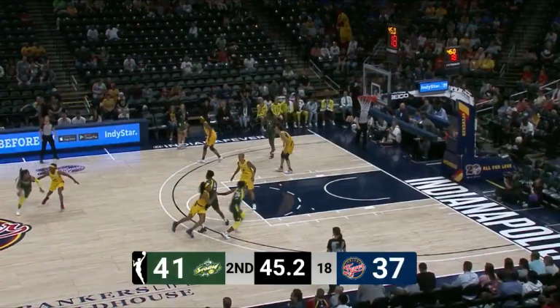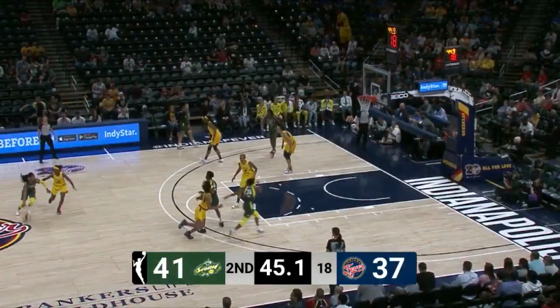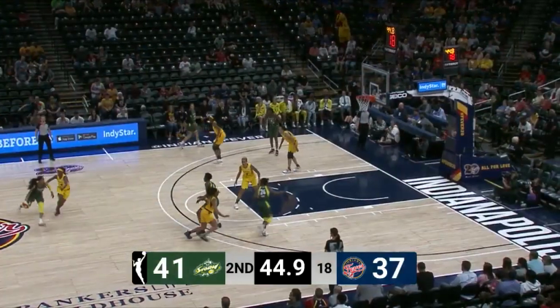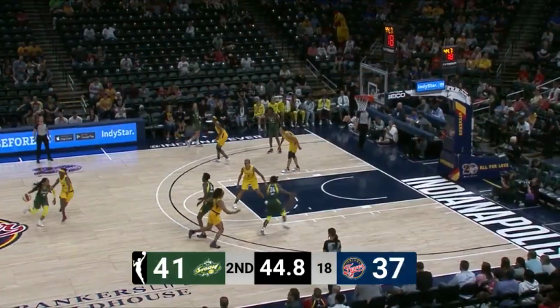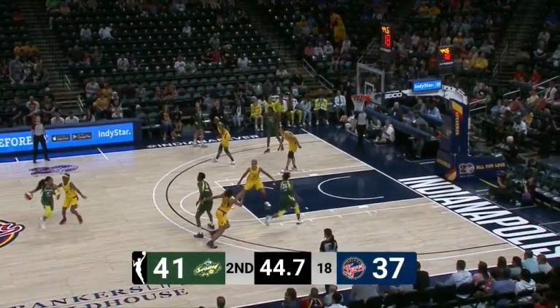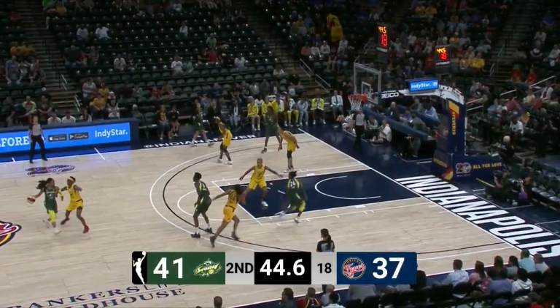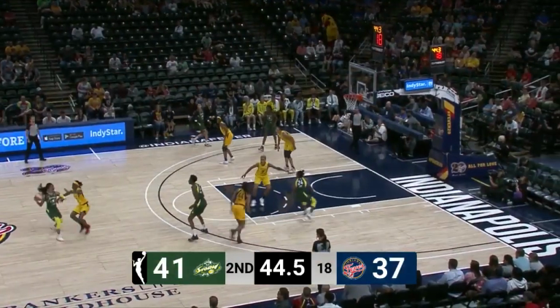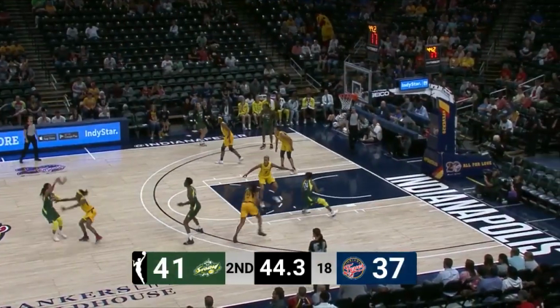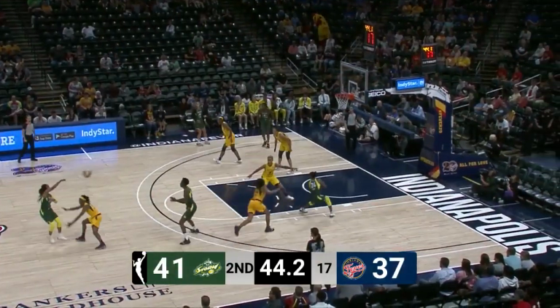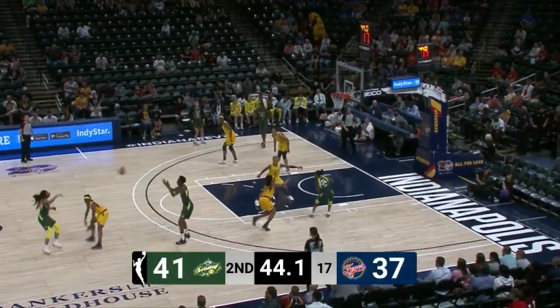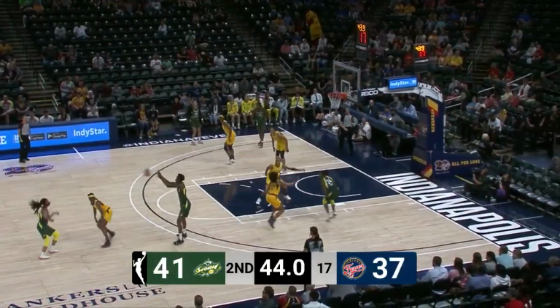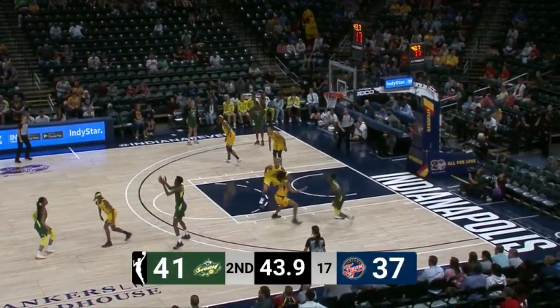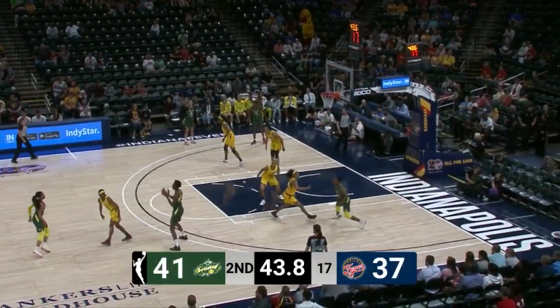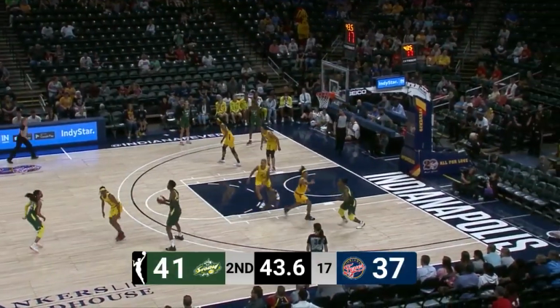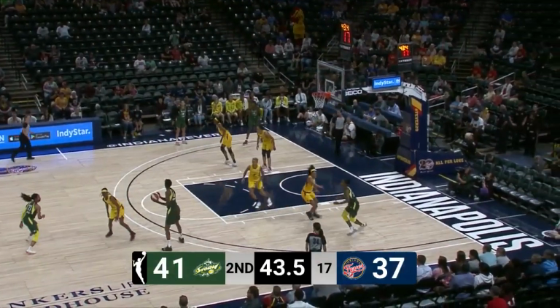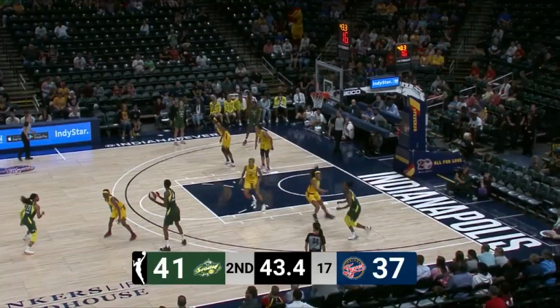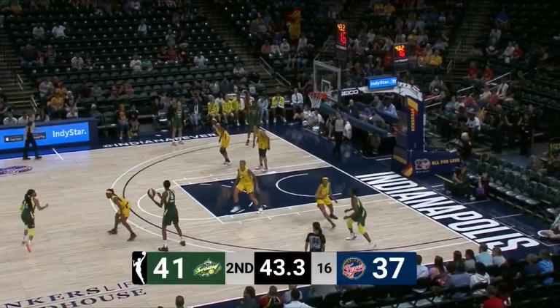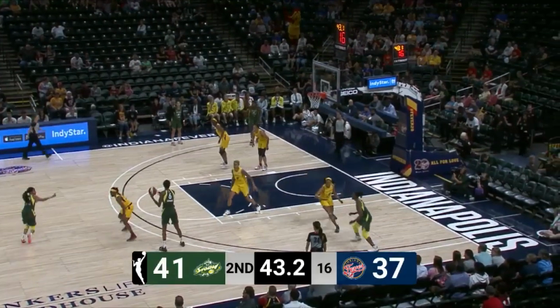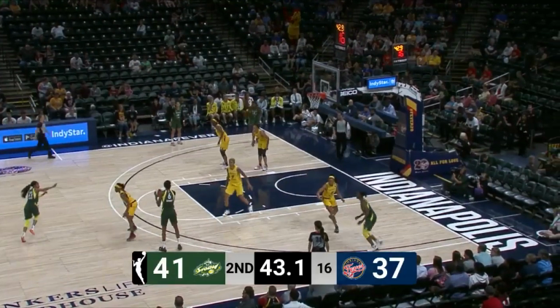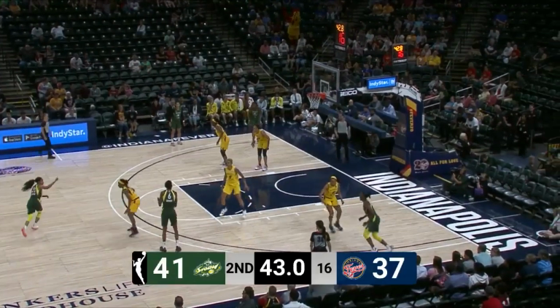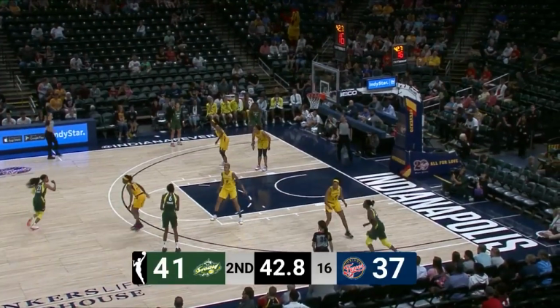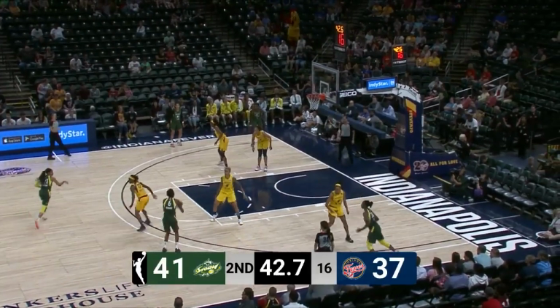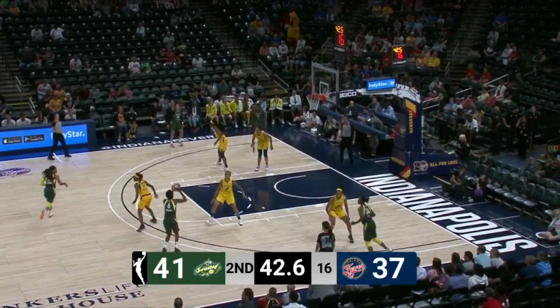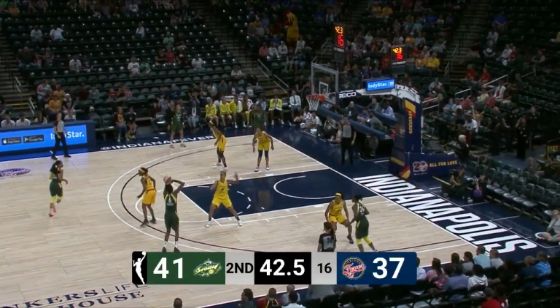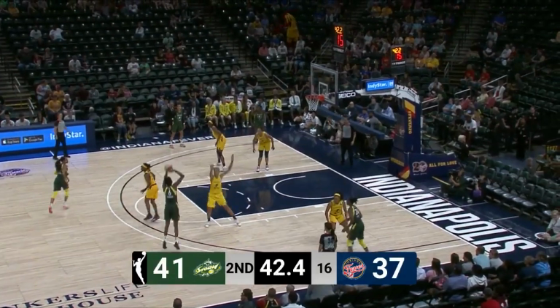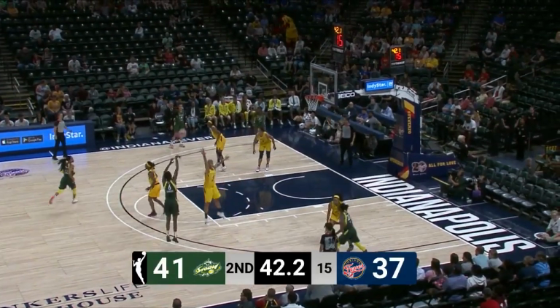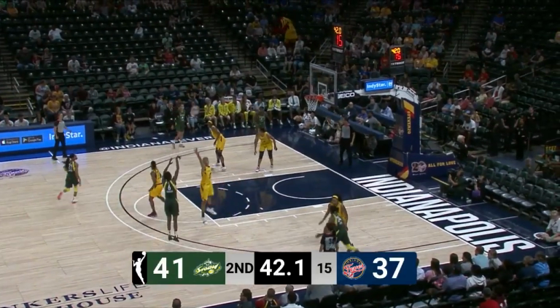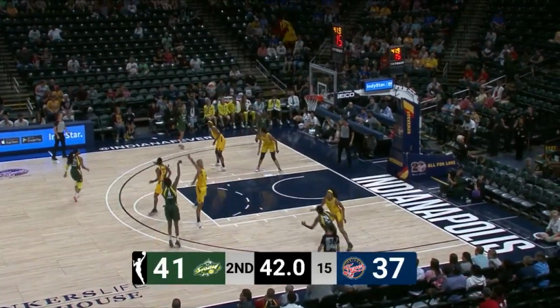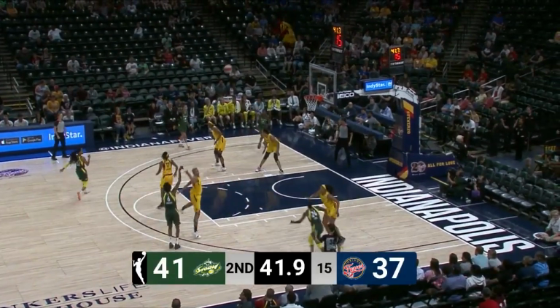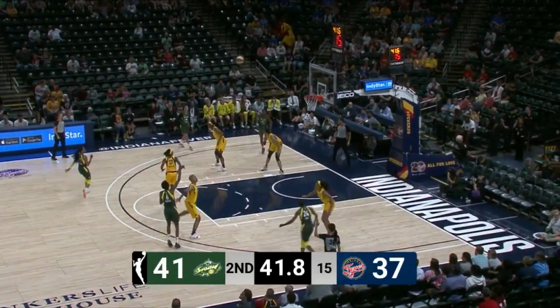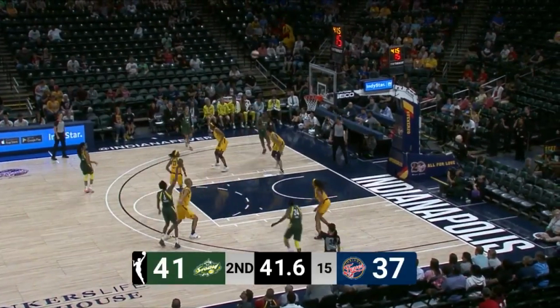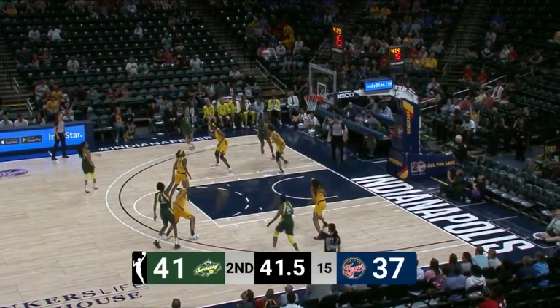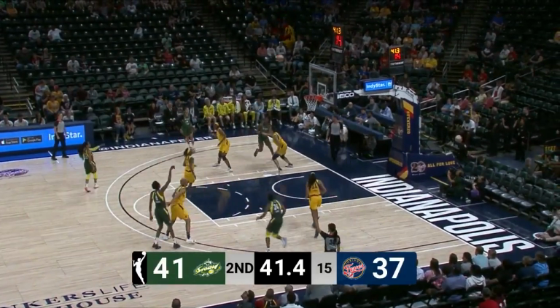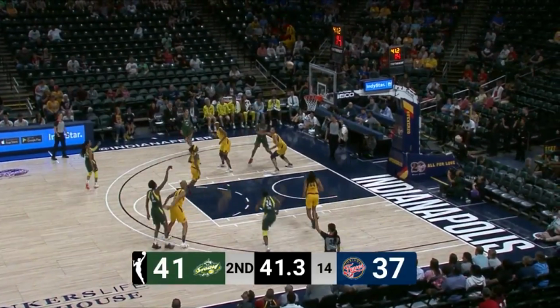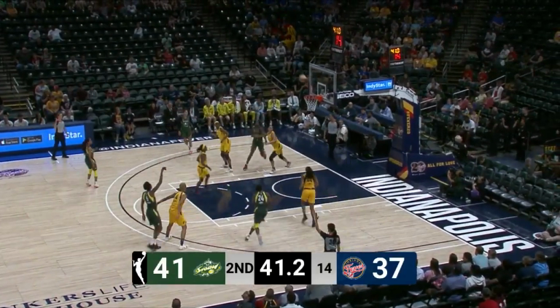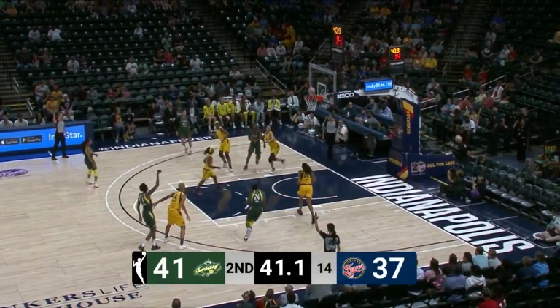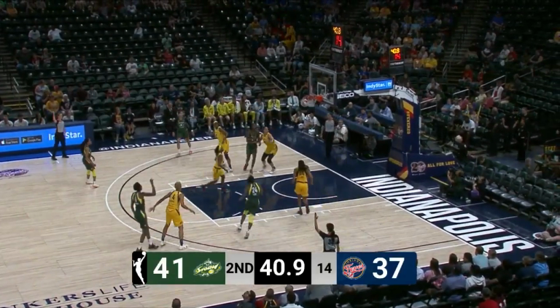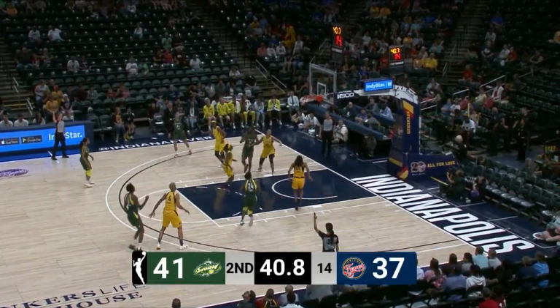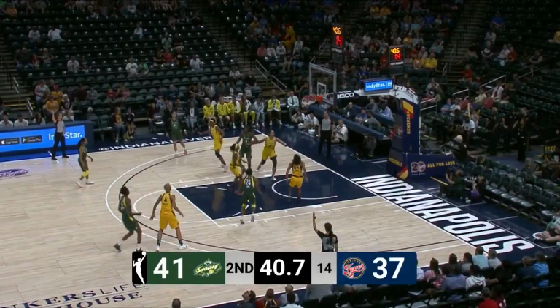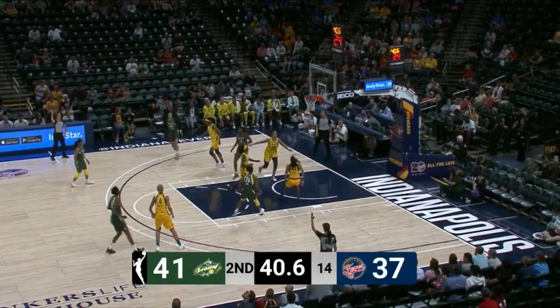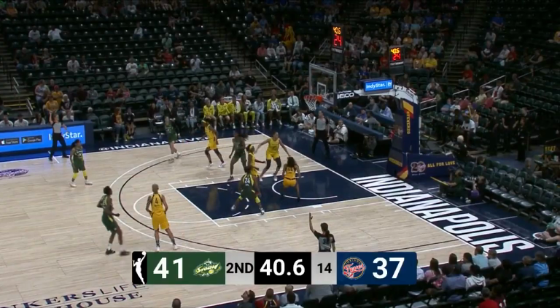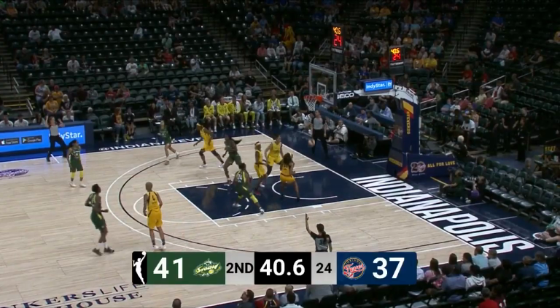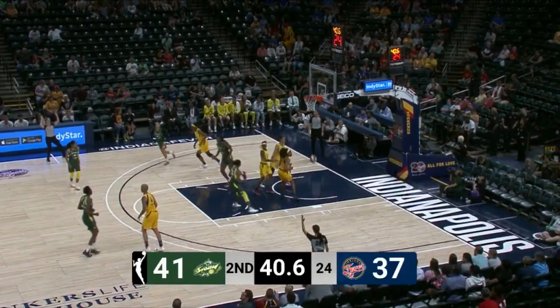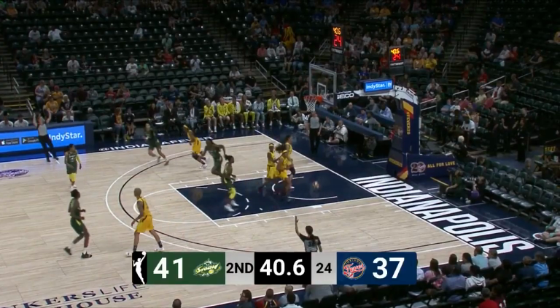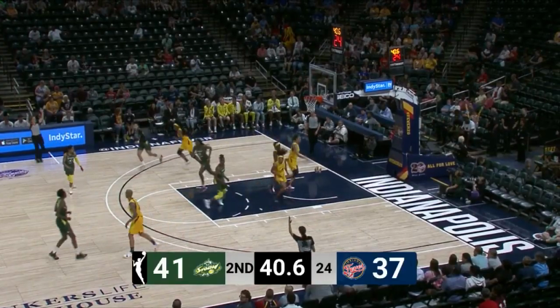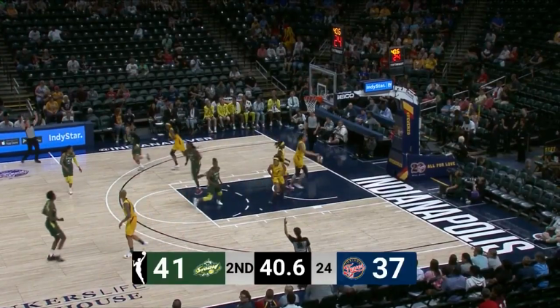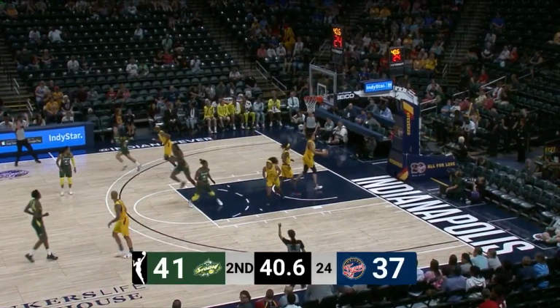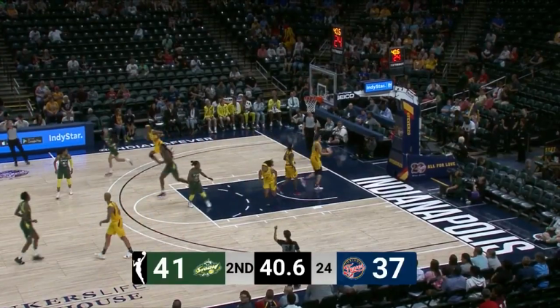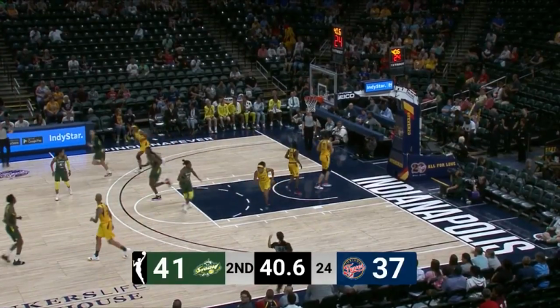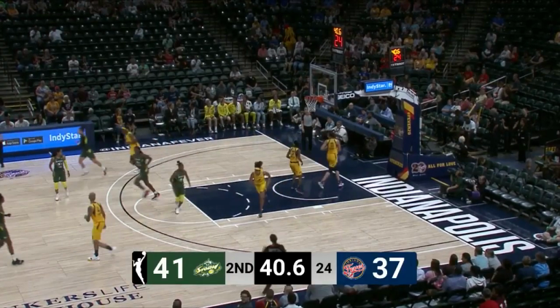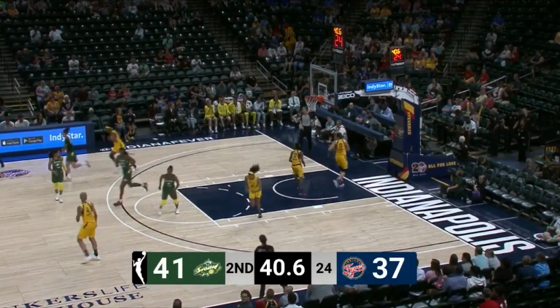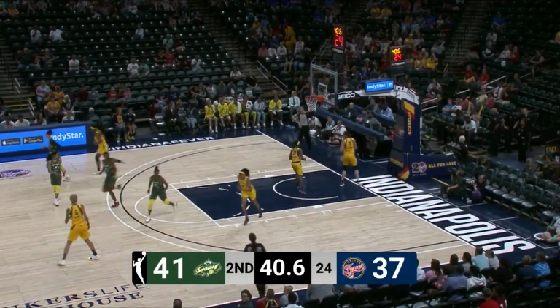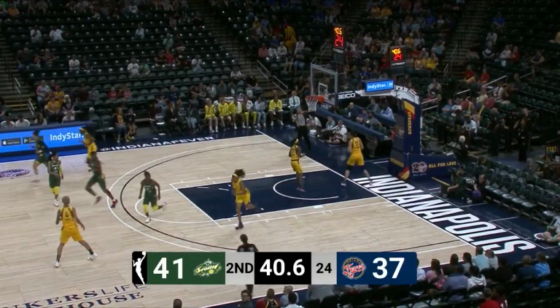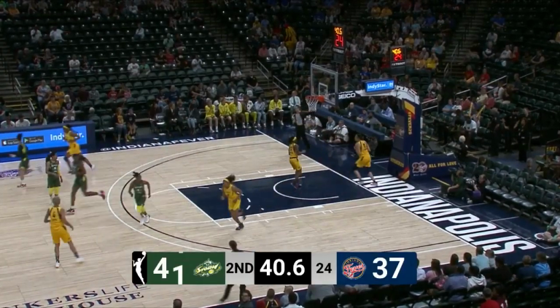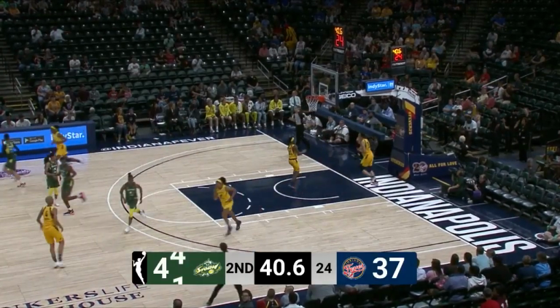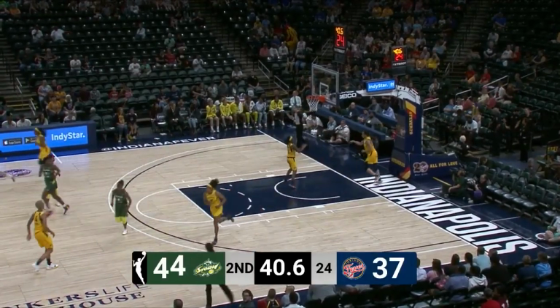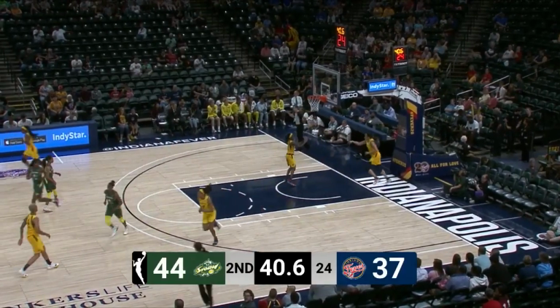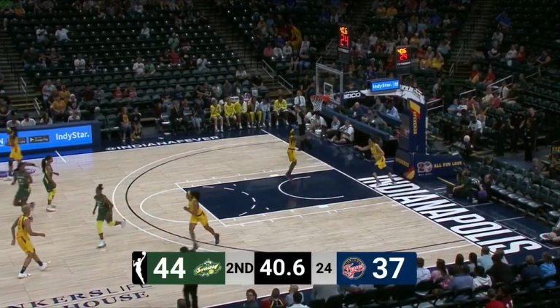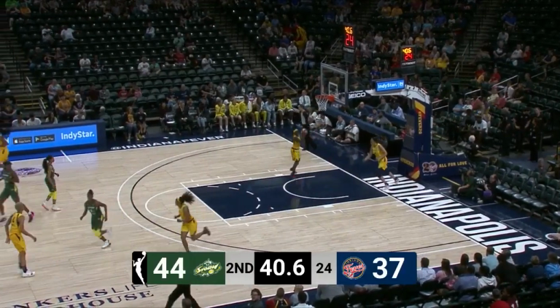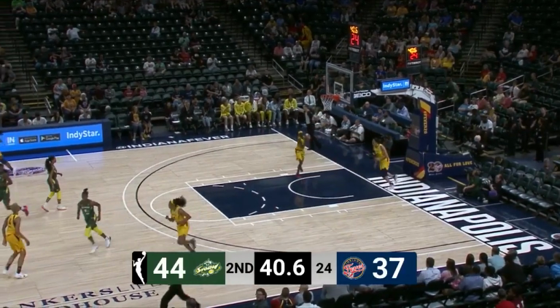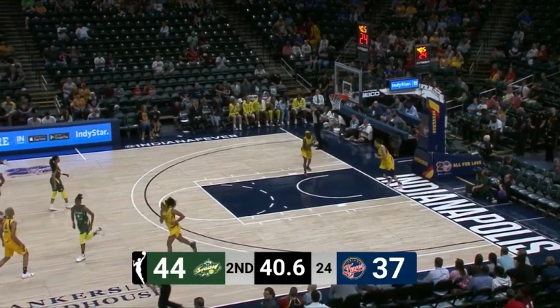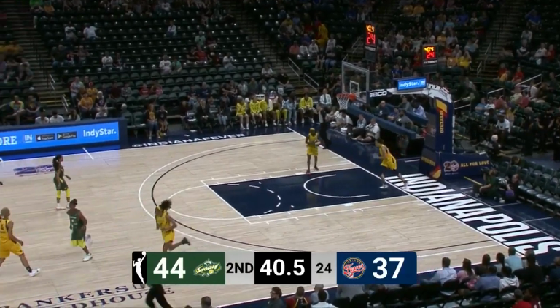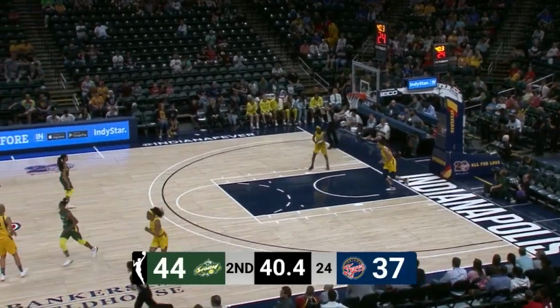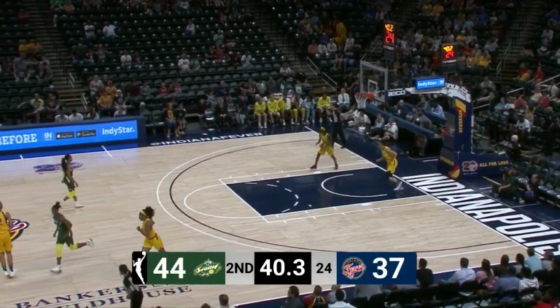Her ability to contort her body in the lane, that quickness — hard to imagine. She went undrafted, and there's Natasha Howard, who buries a three.